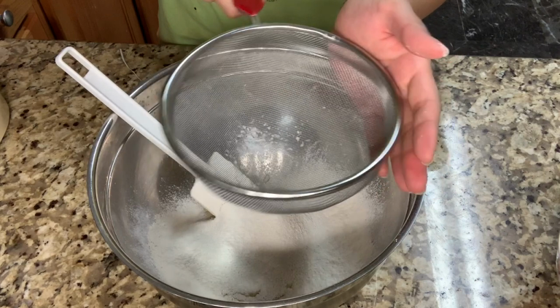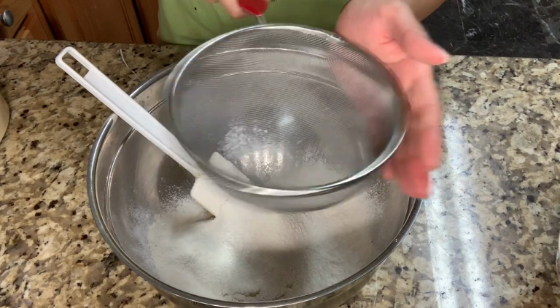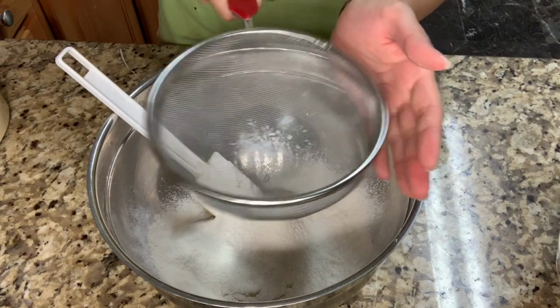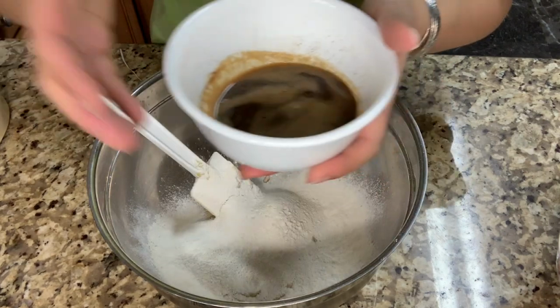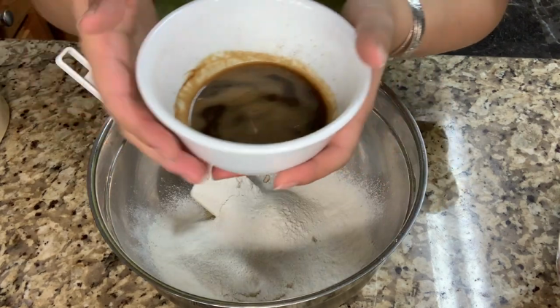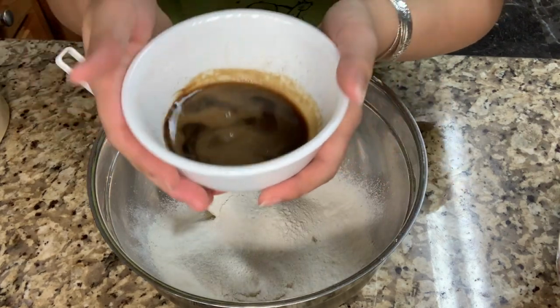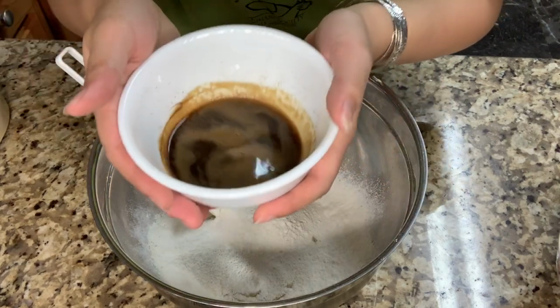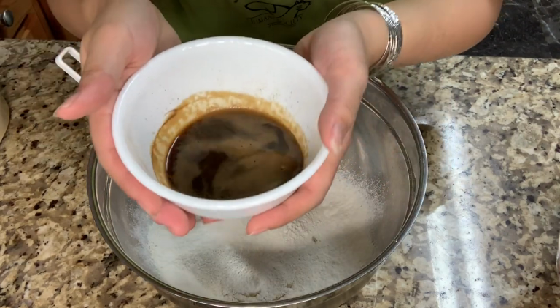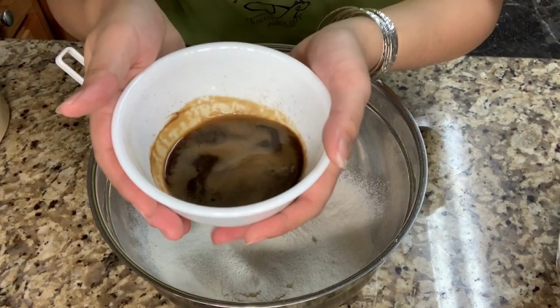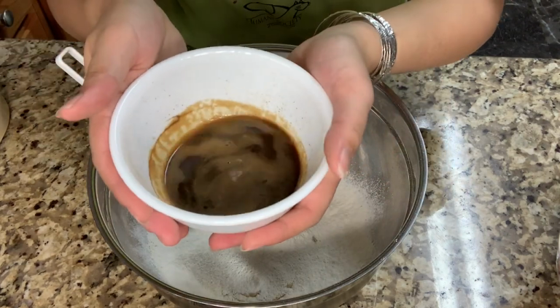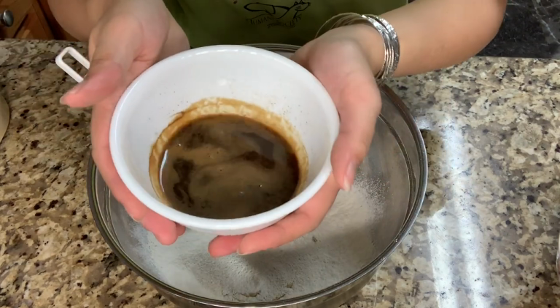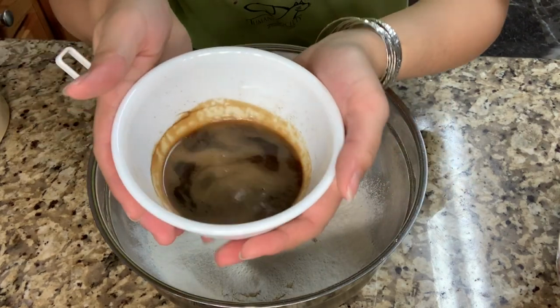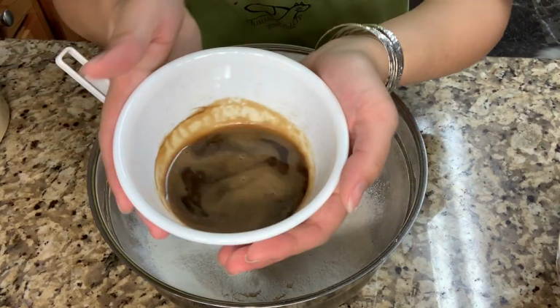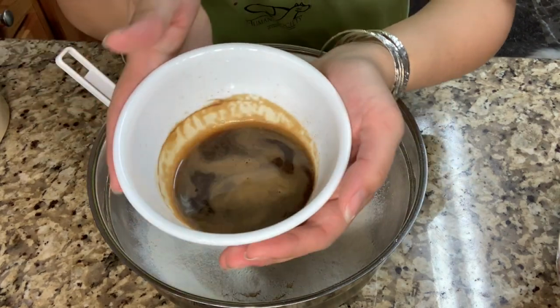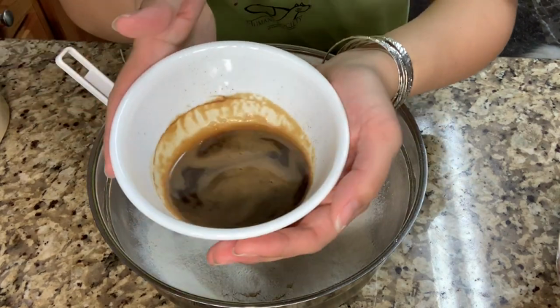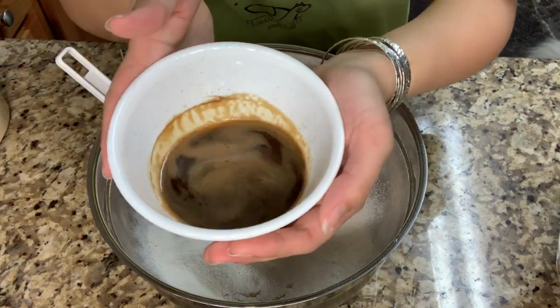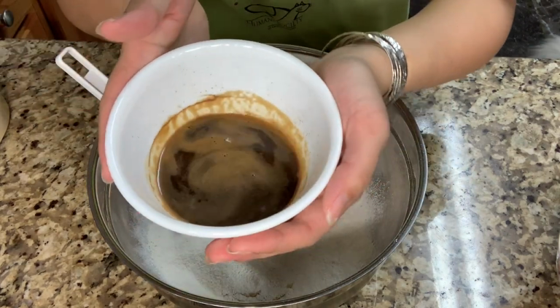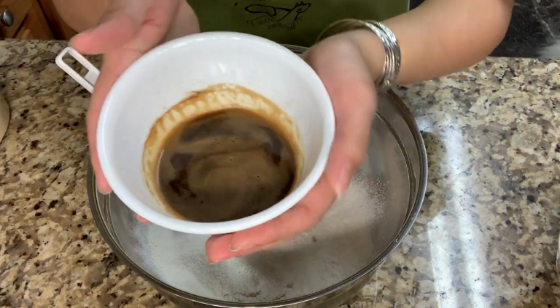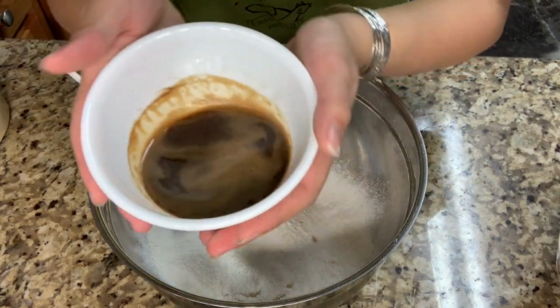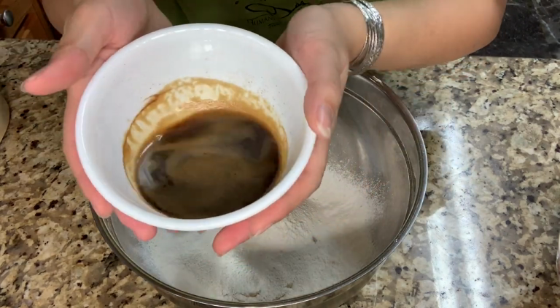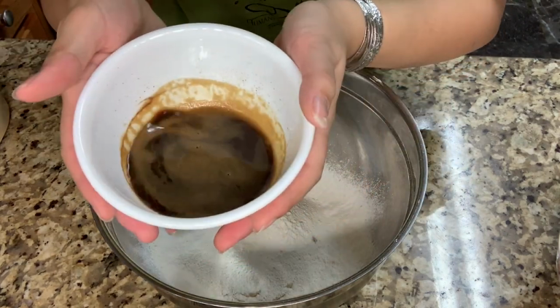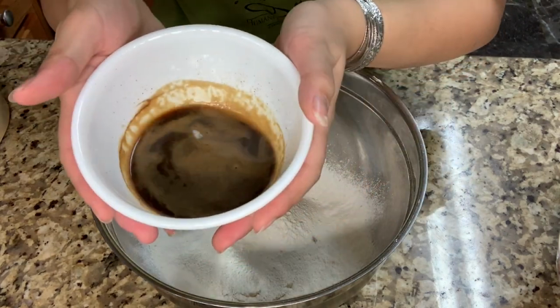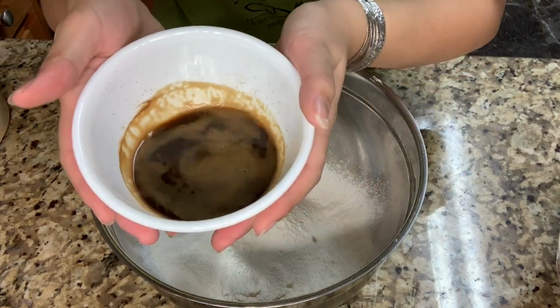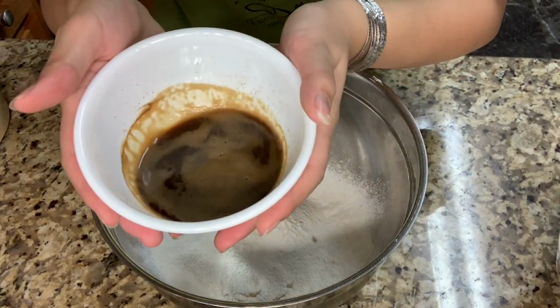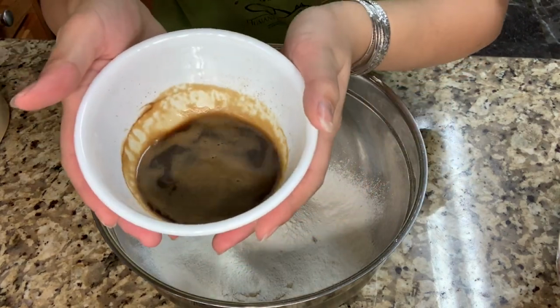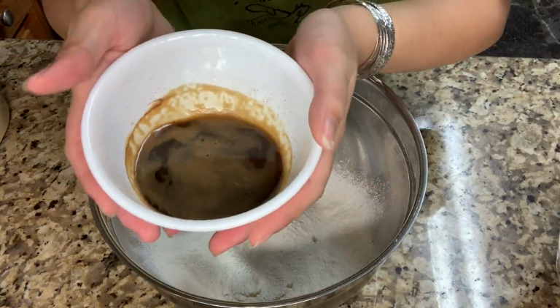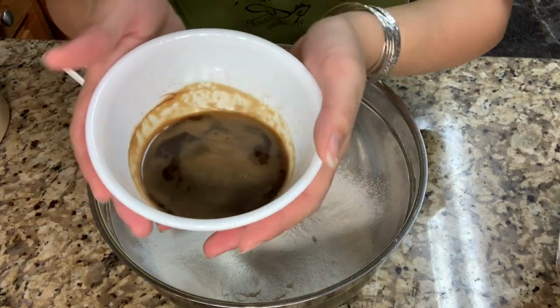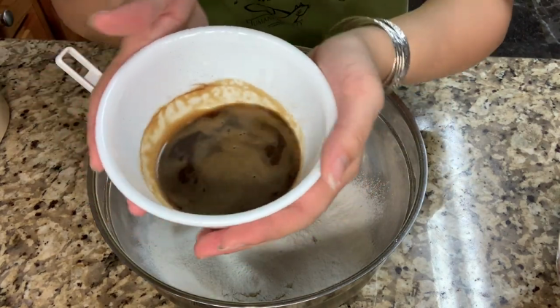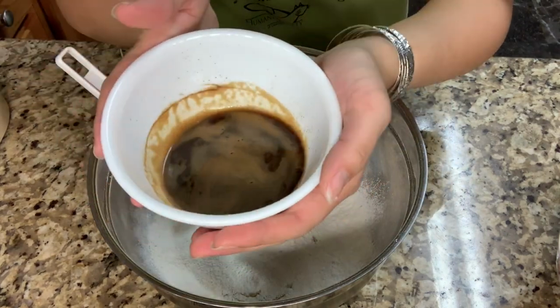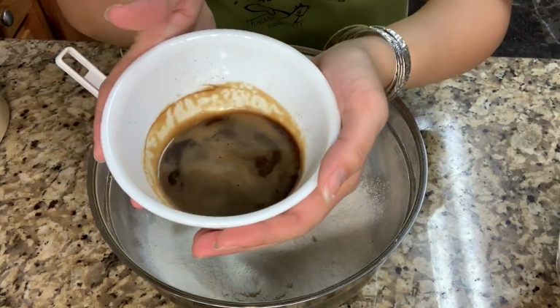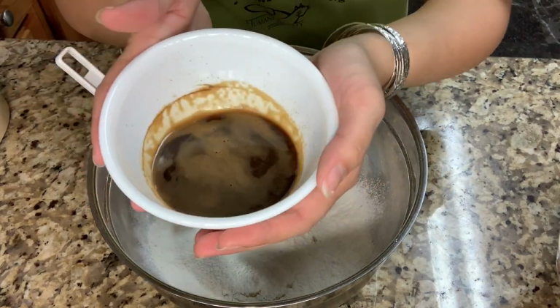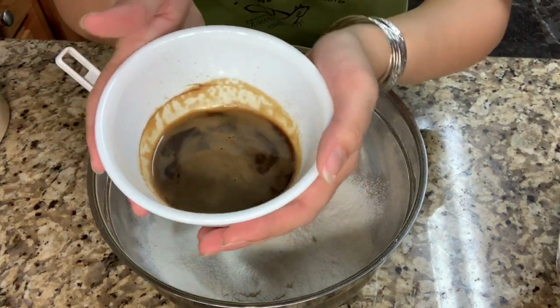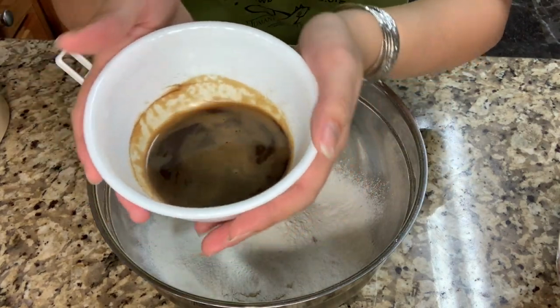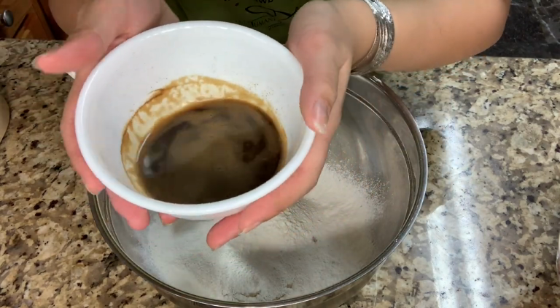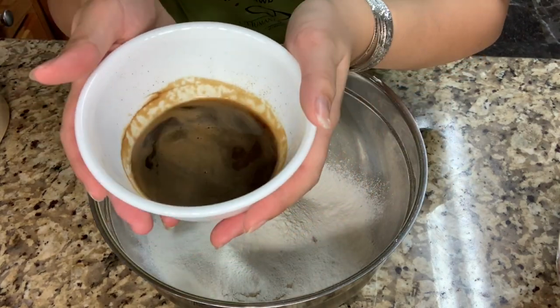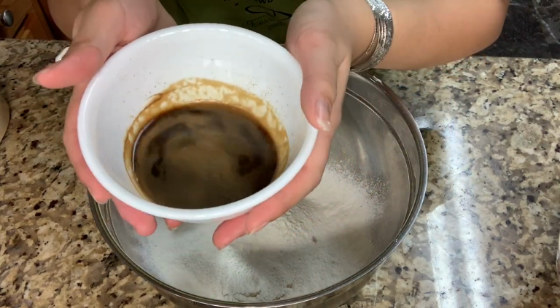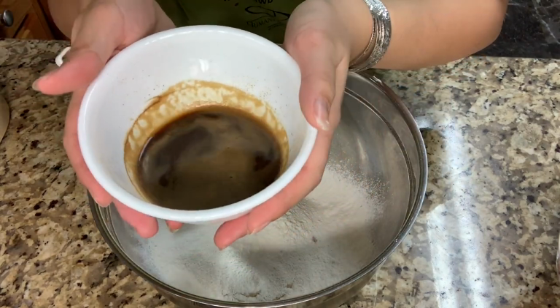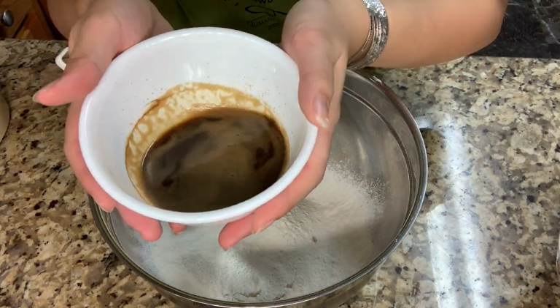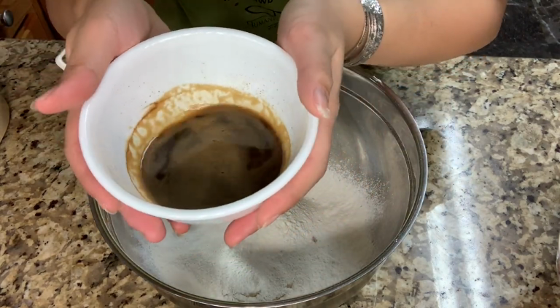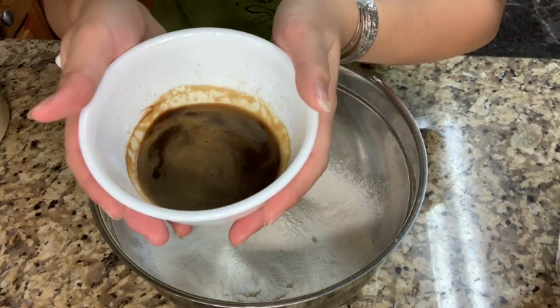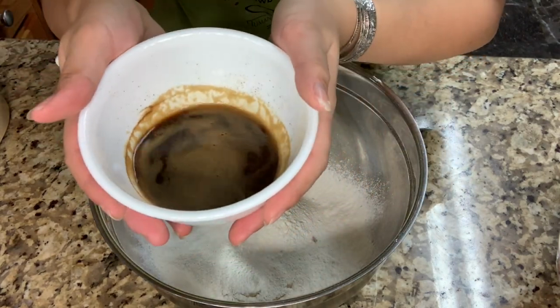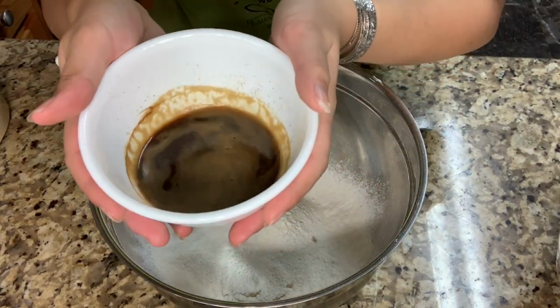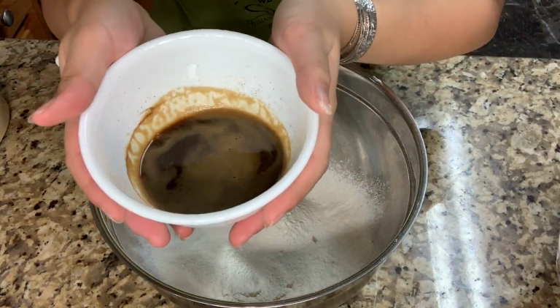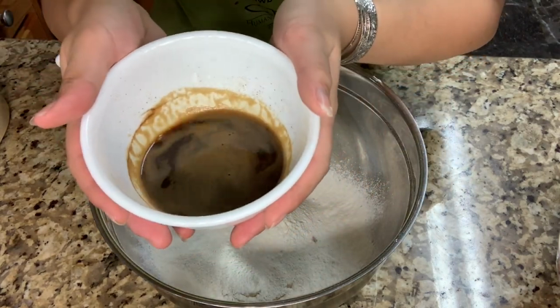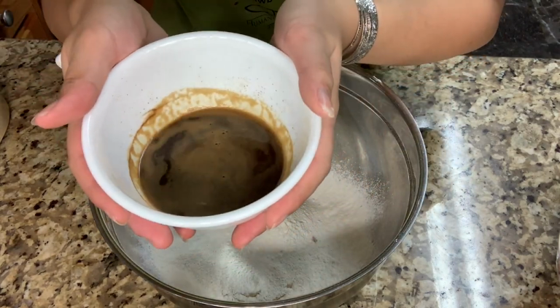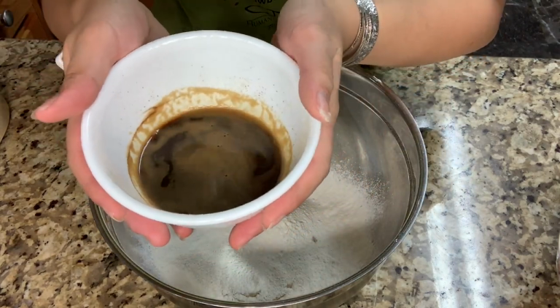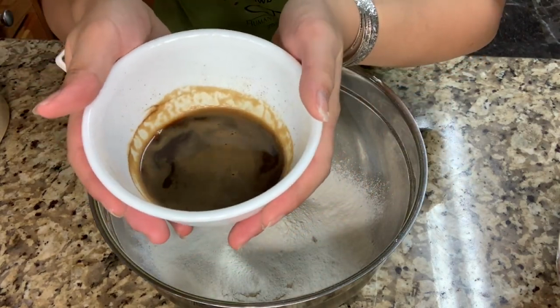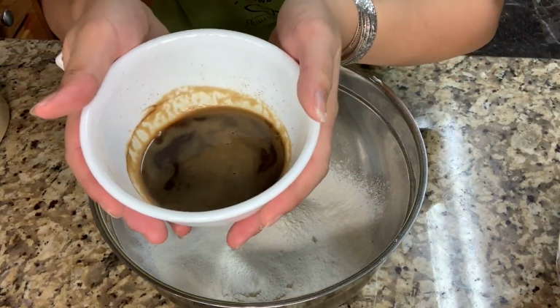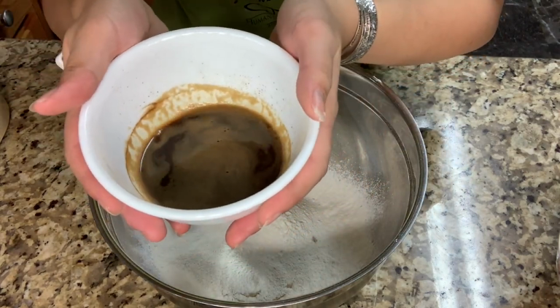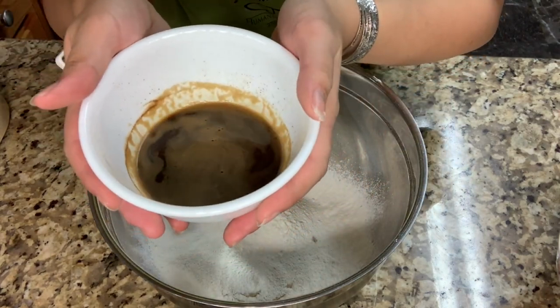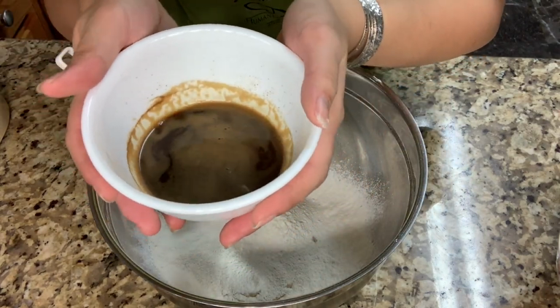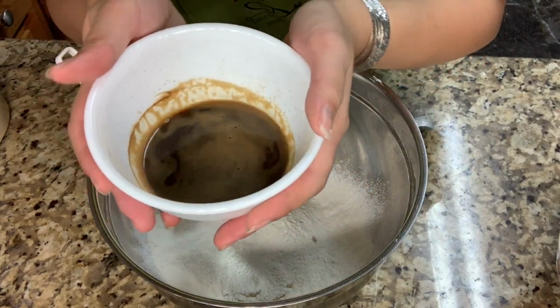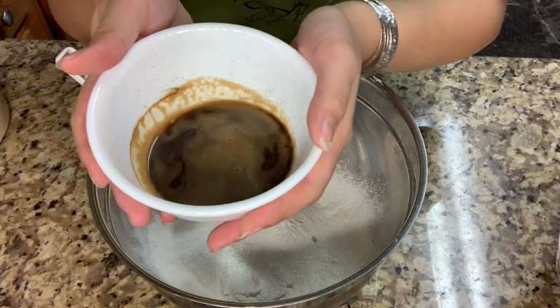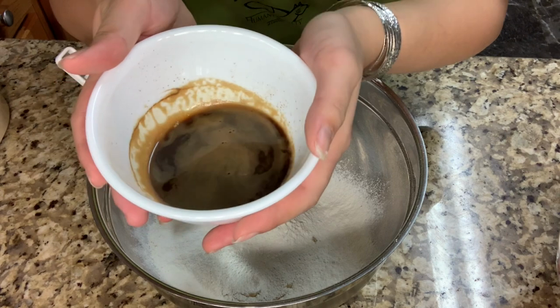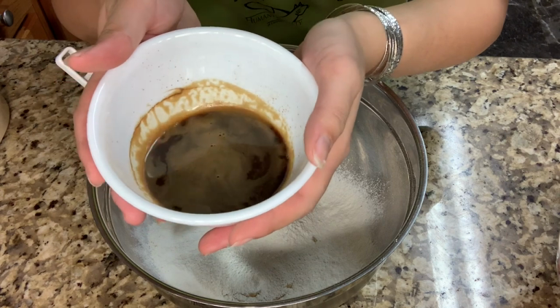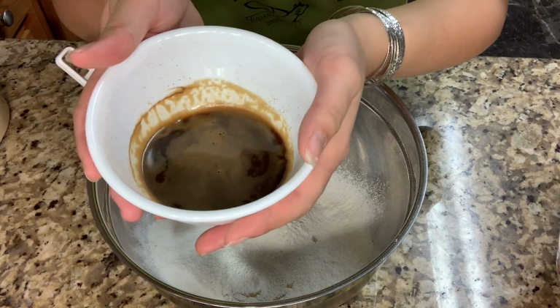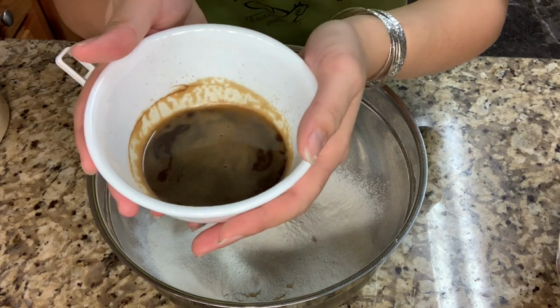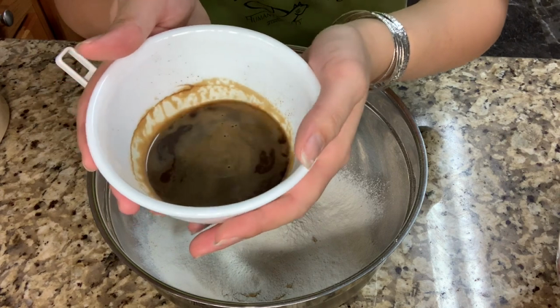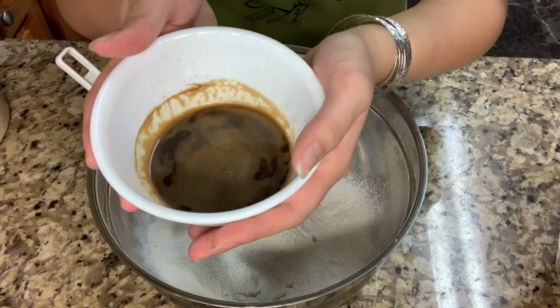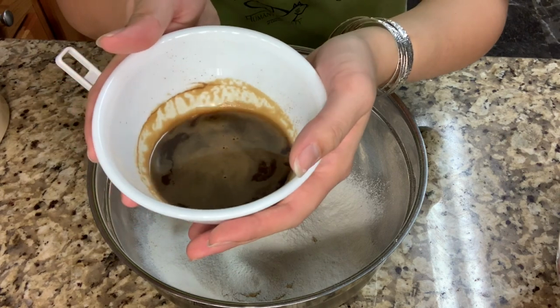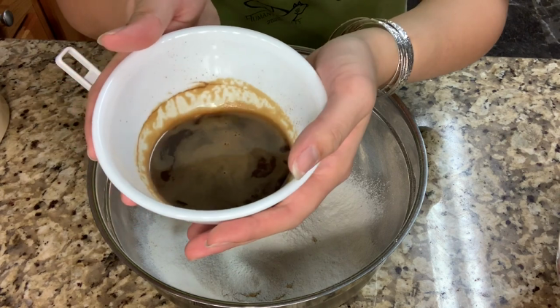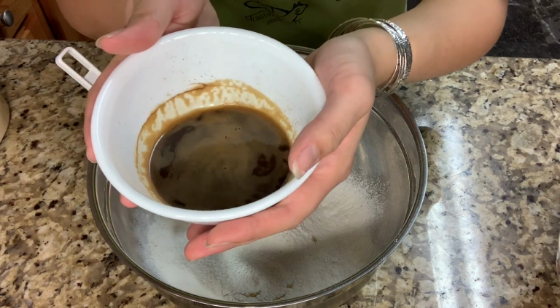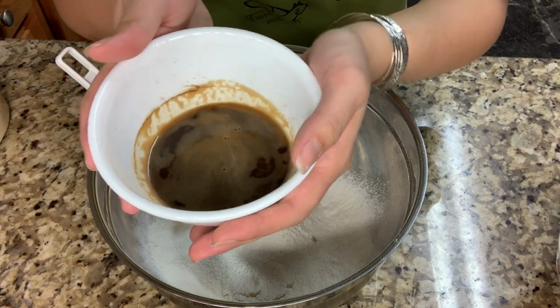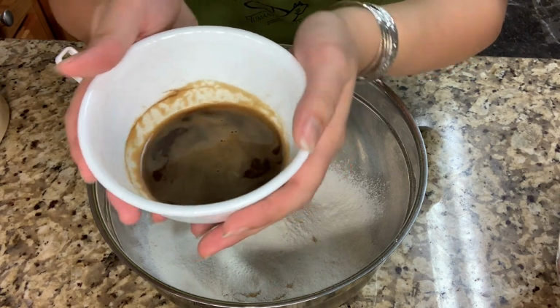And then I'm gonna add 1 tablespoon of espresso powder with hot water that's 4 tablespoons, and mix it in.